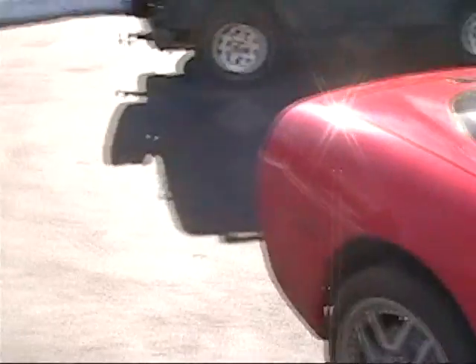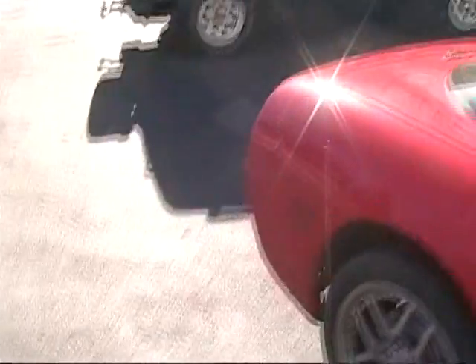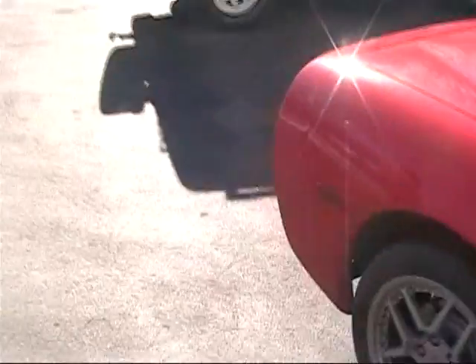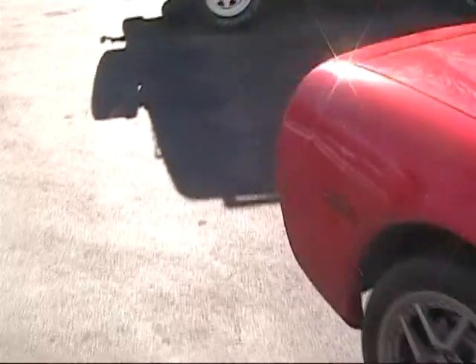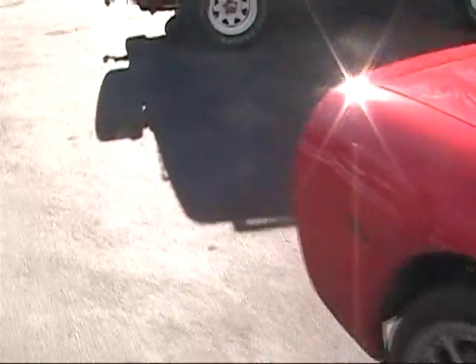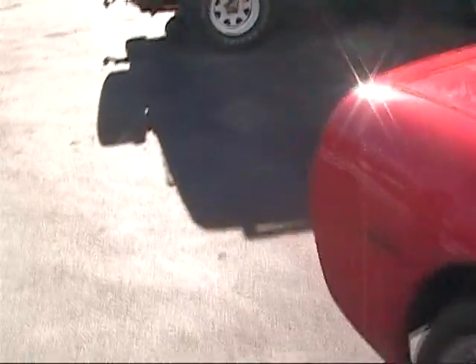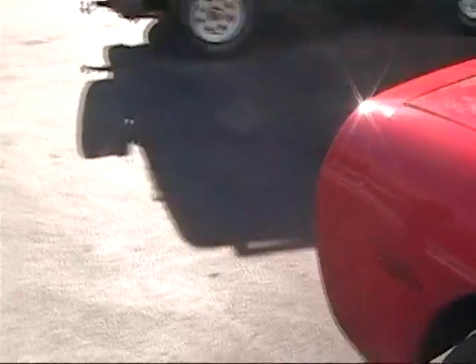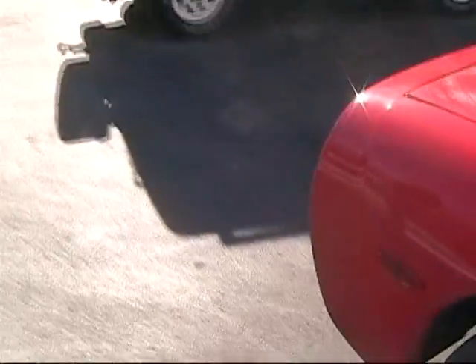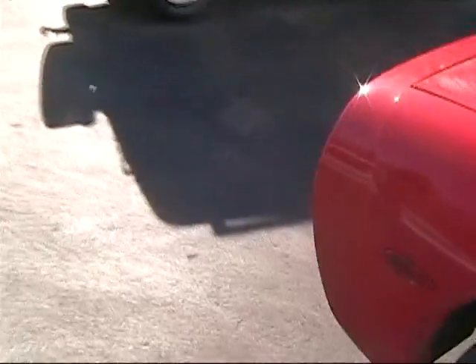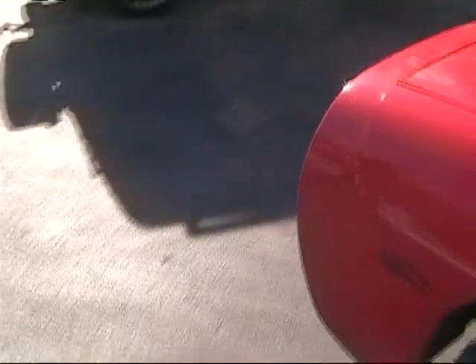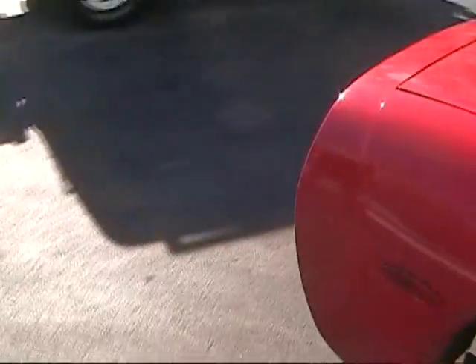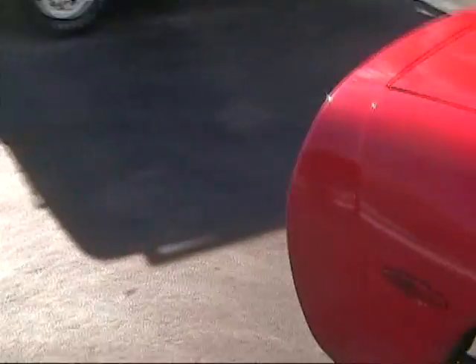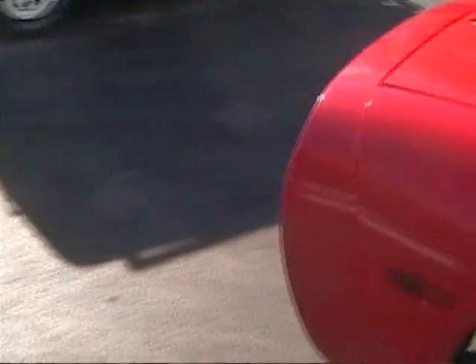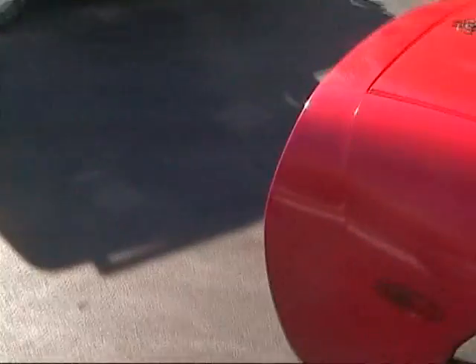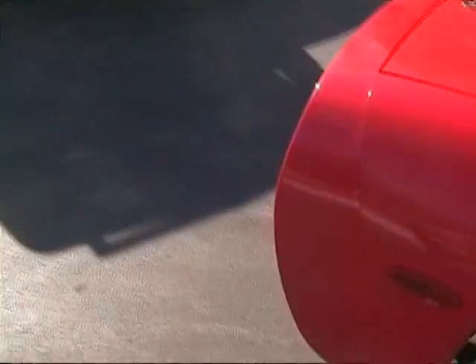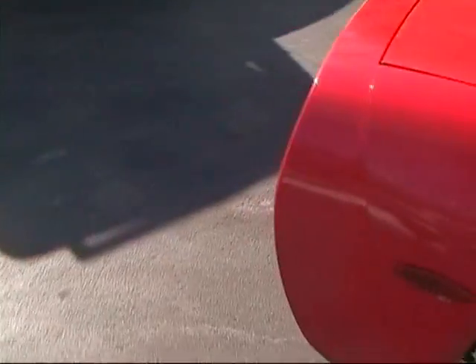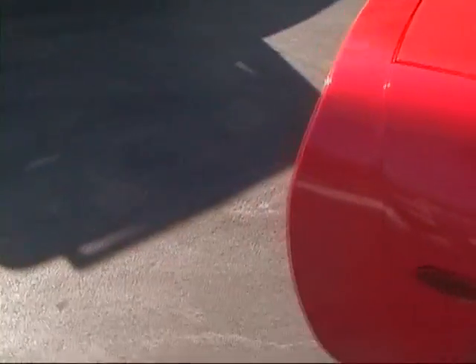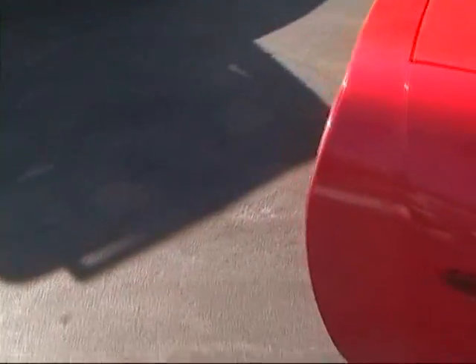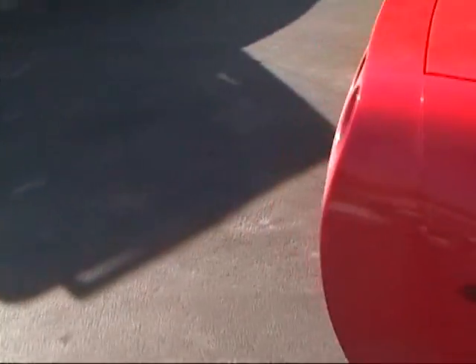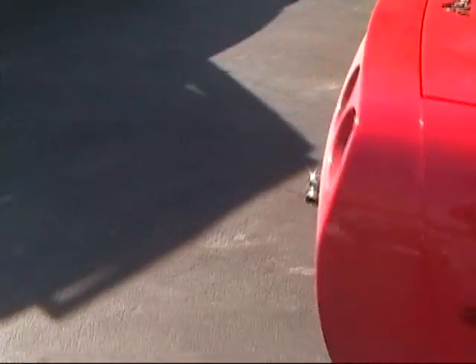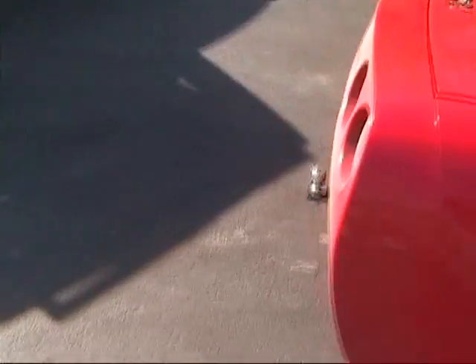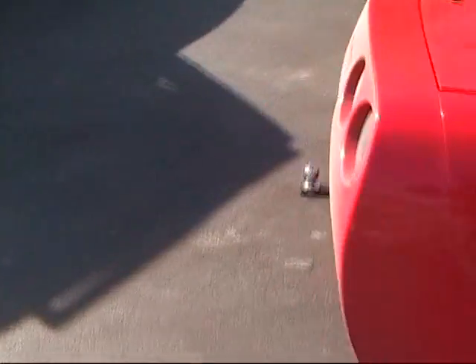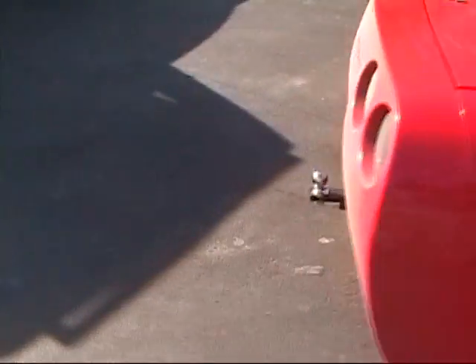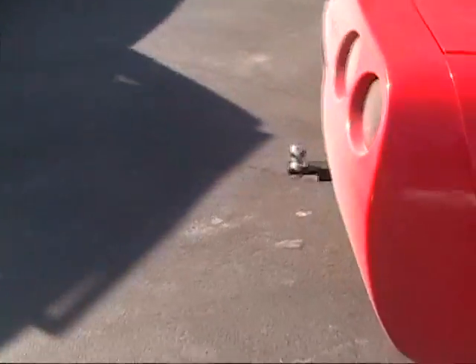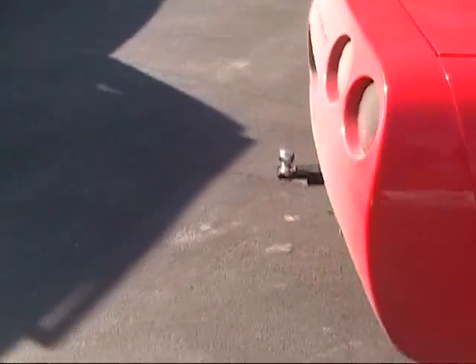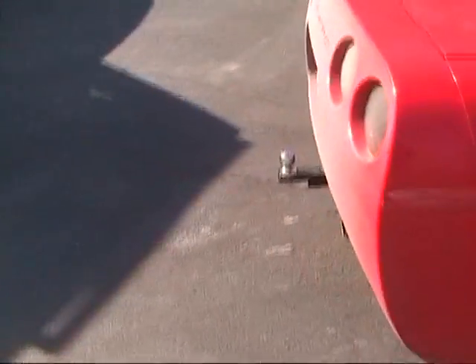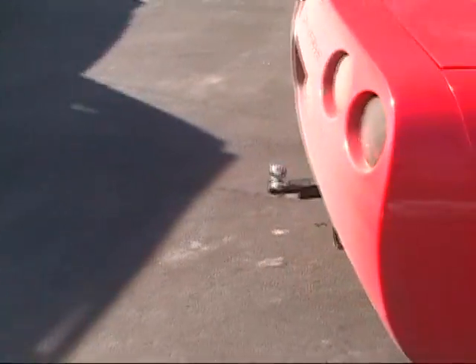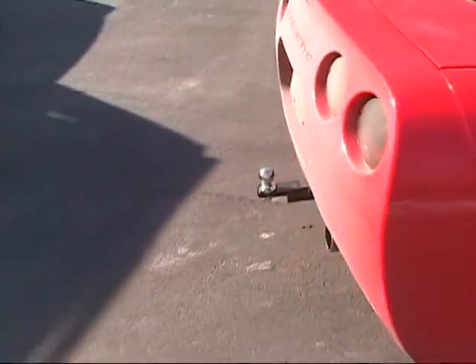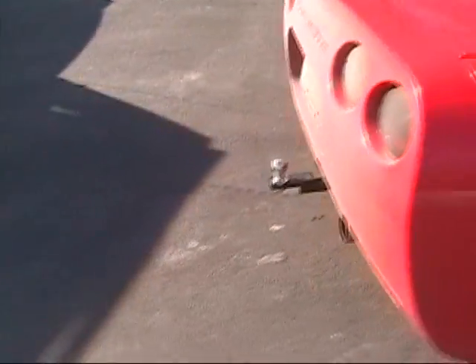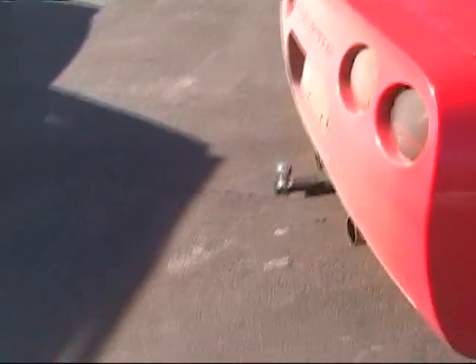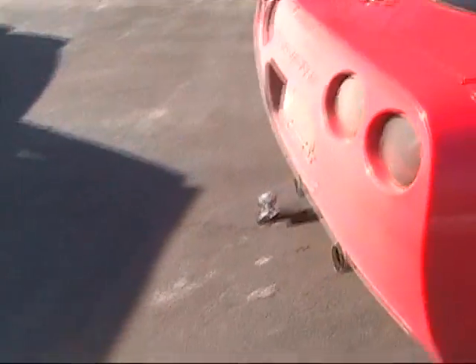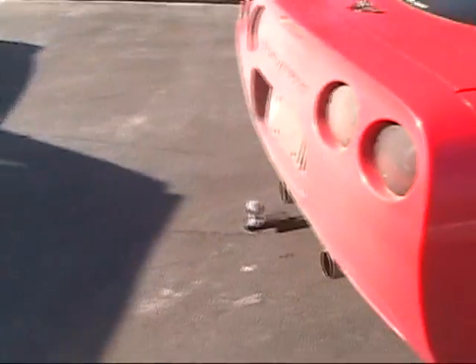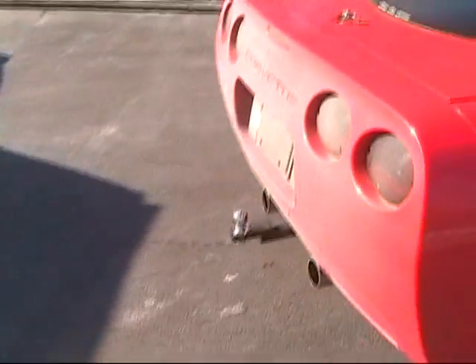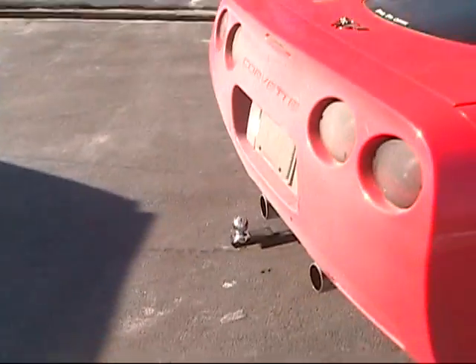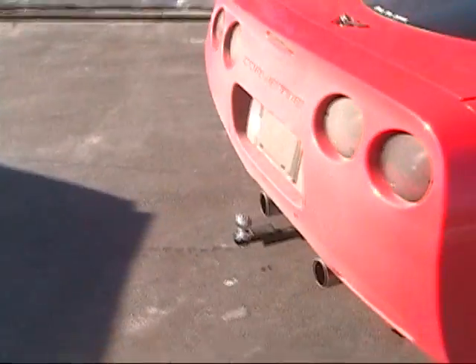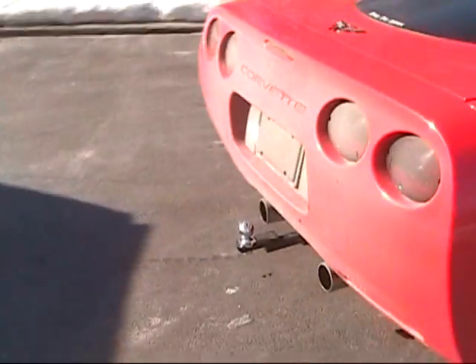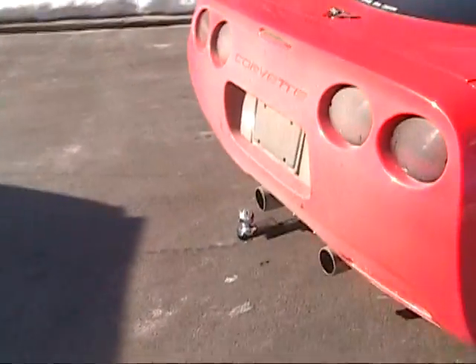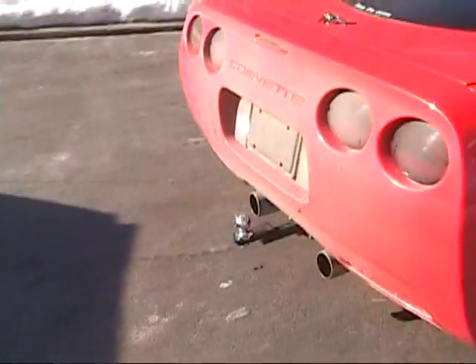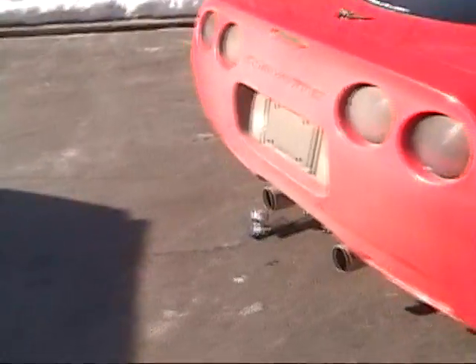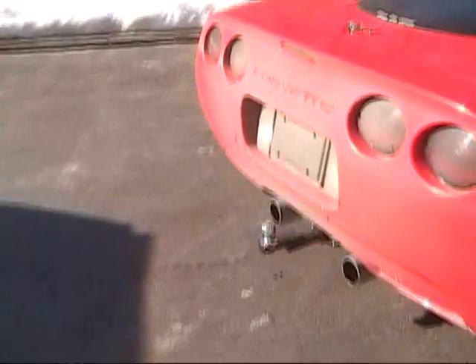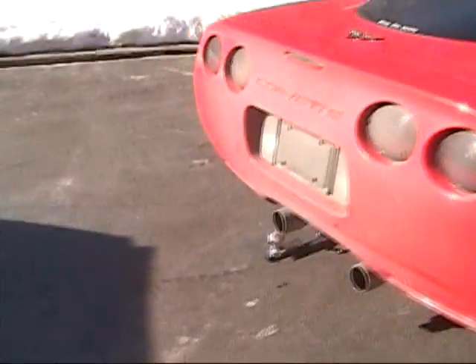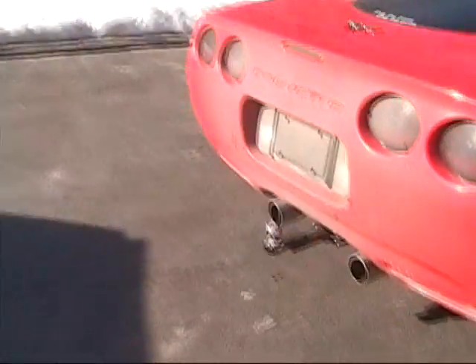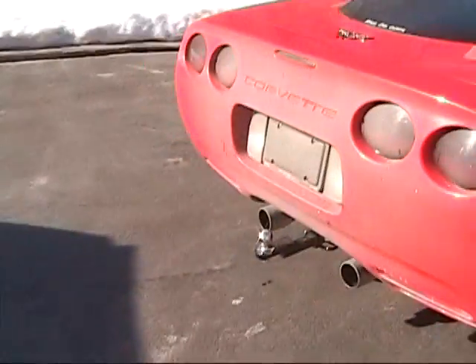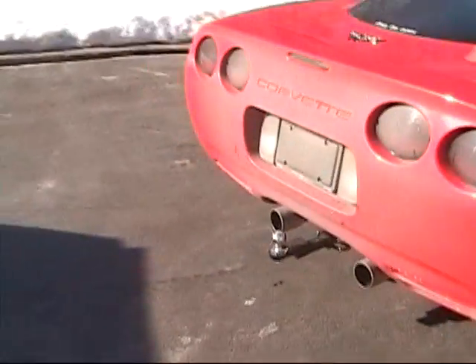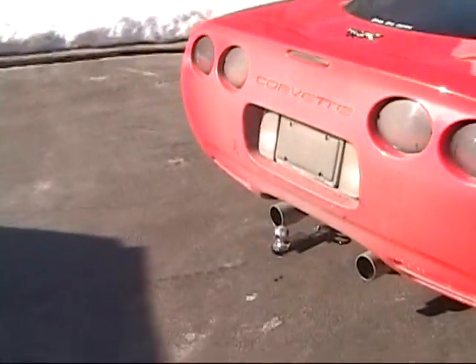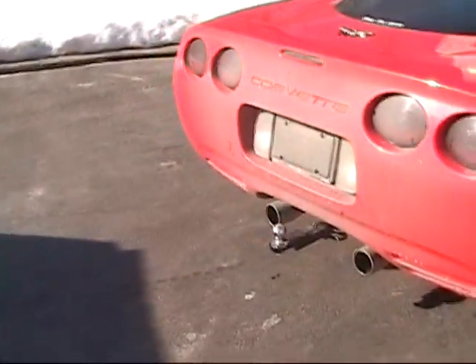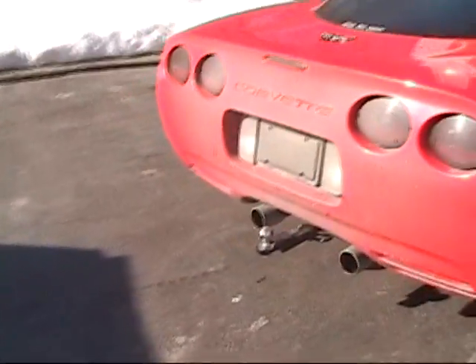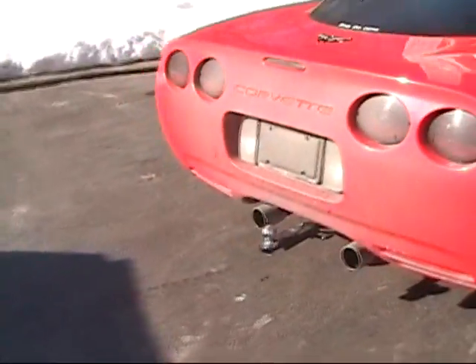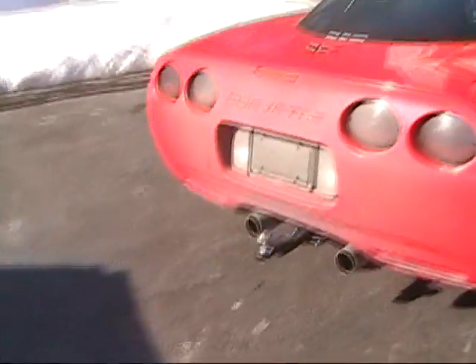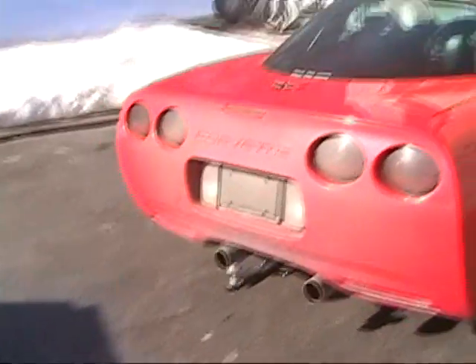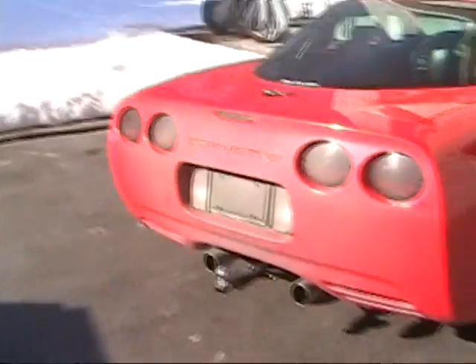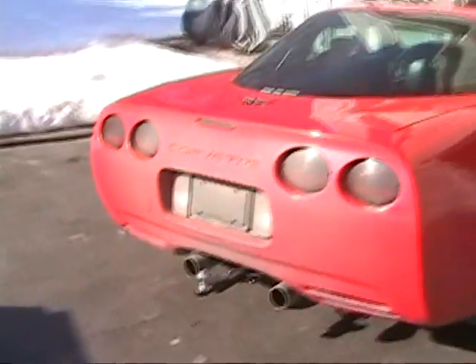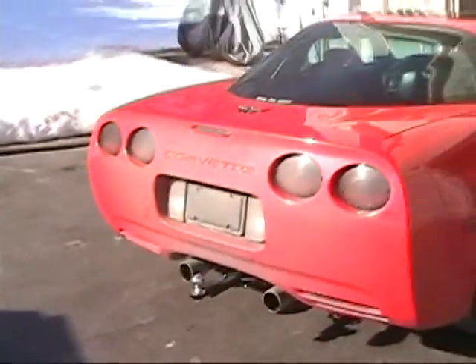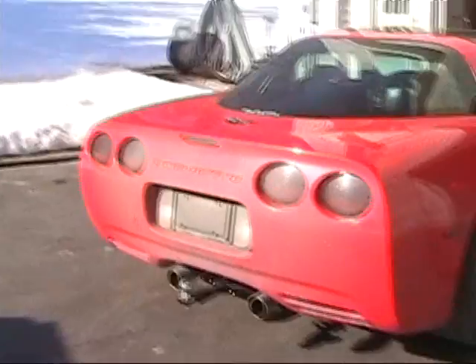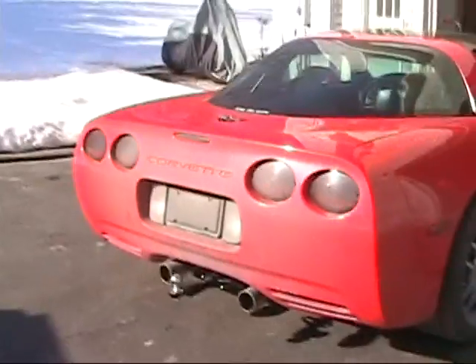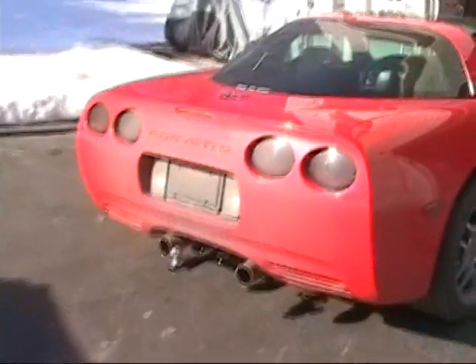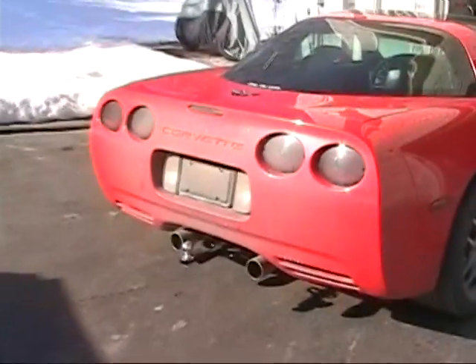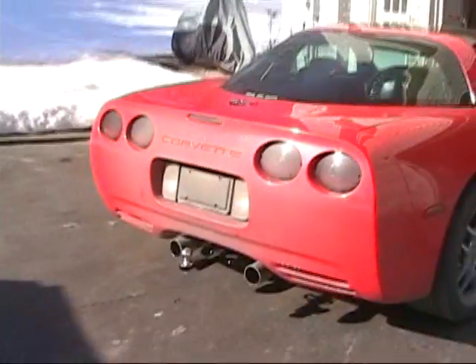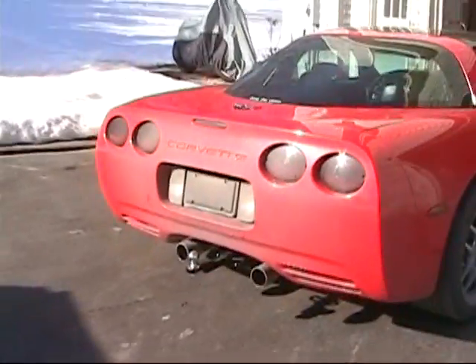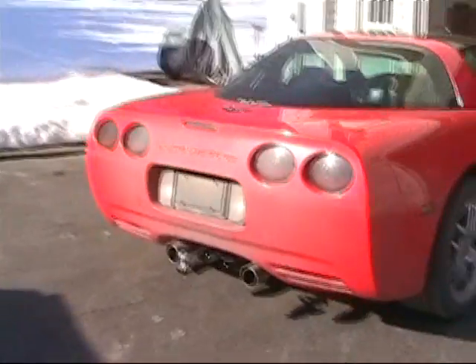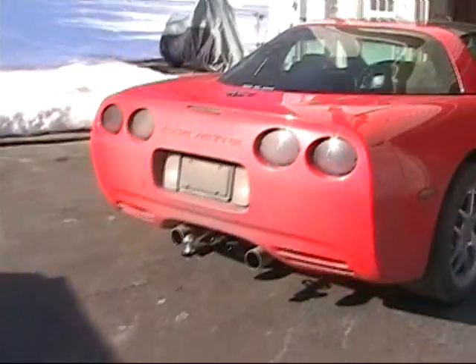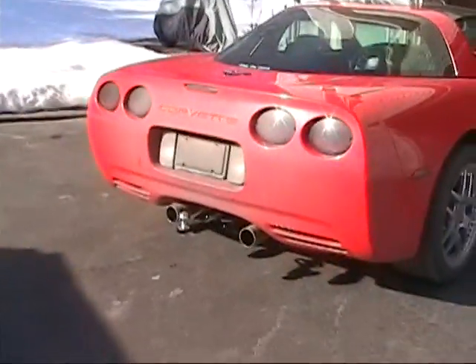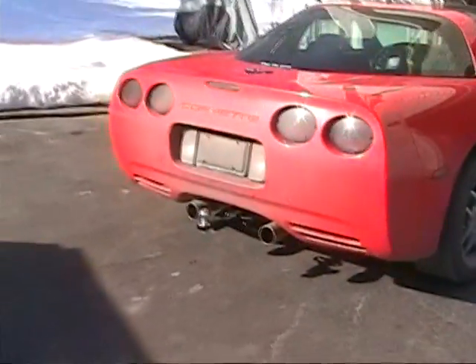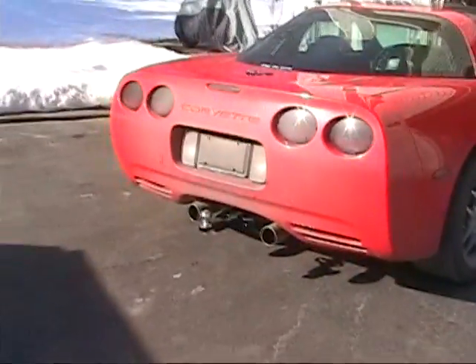Who says you can't put a goddamn trailer hitch on a Corvette, right? Look at that crap.